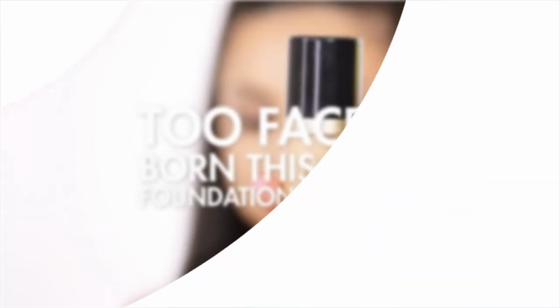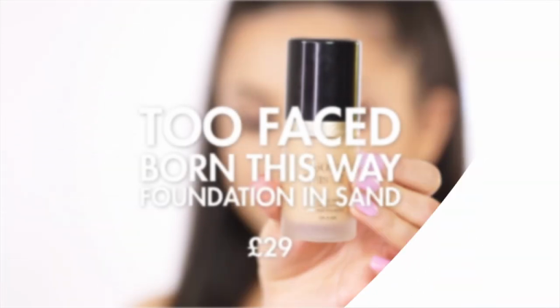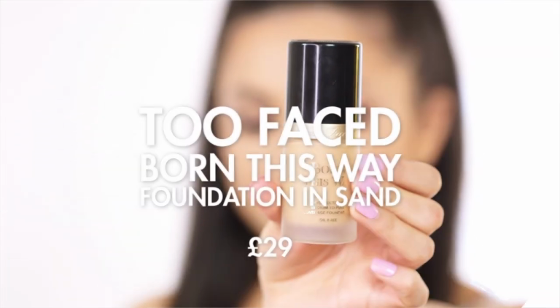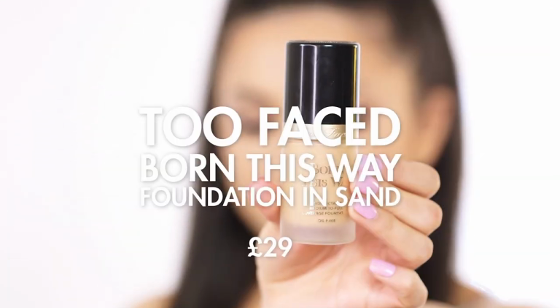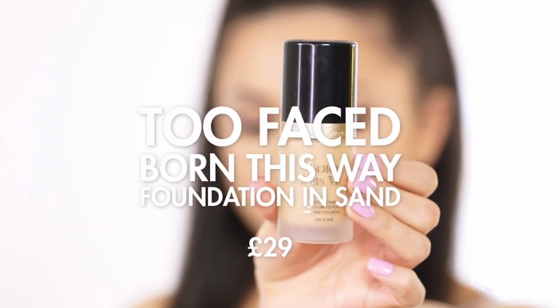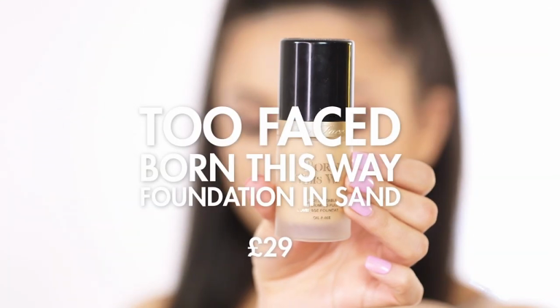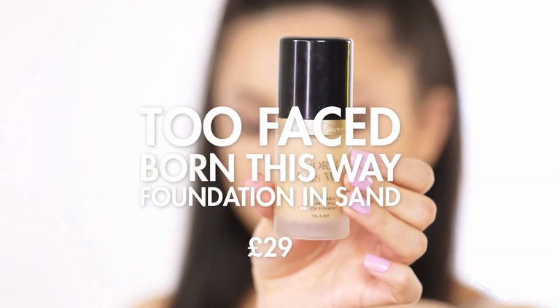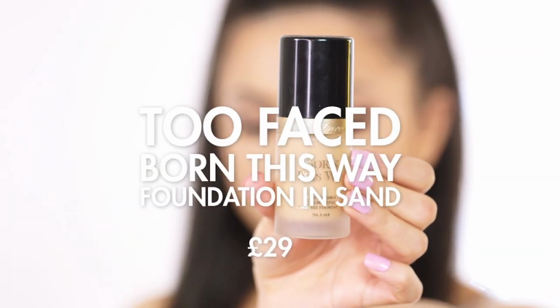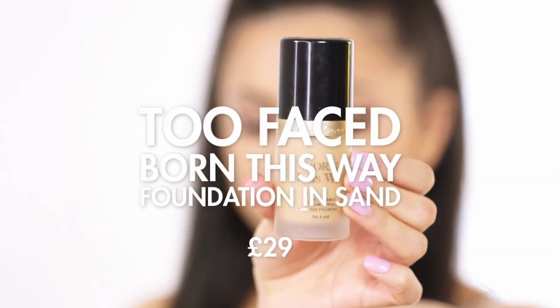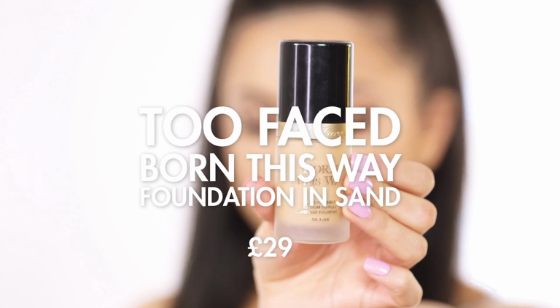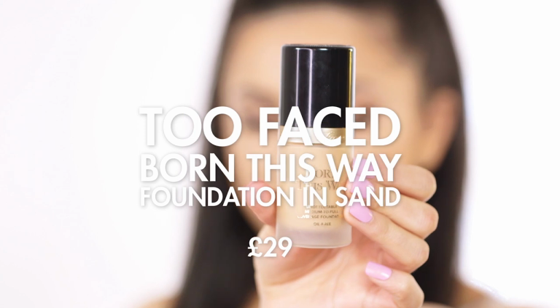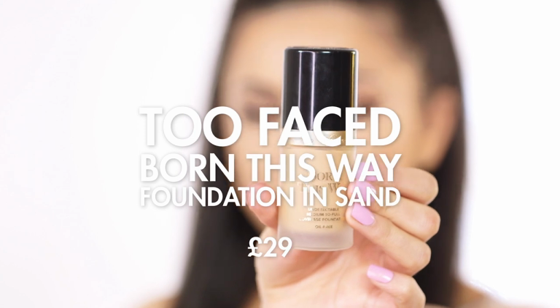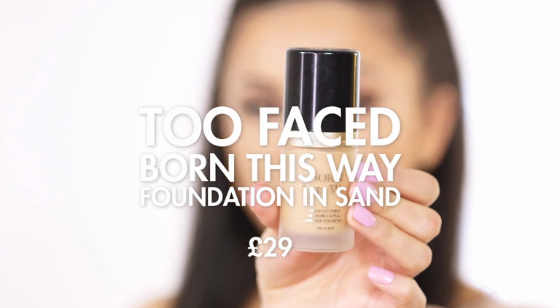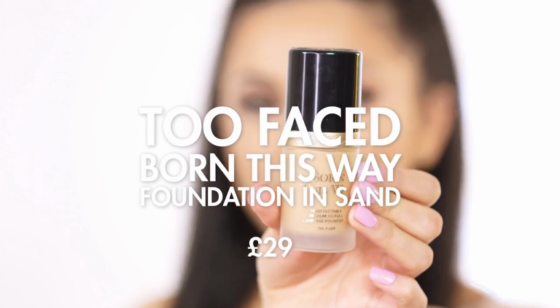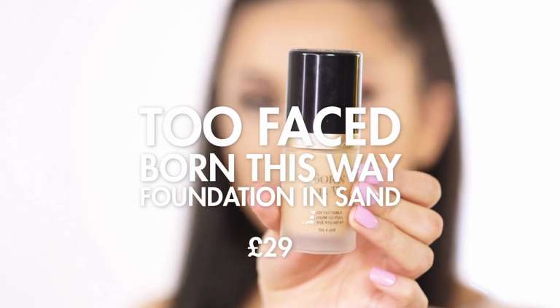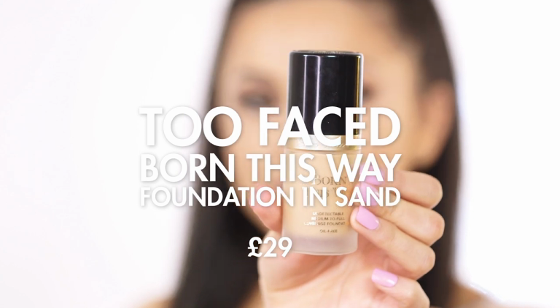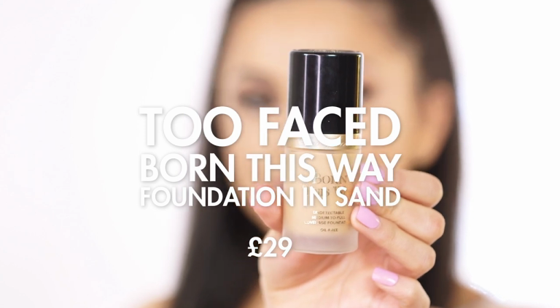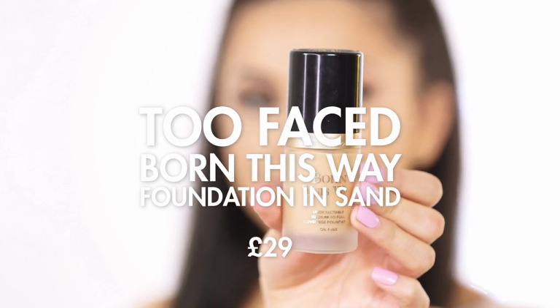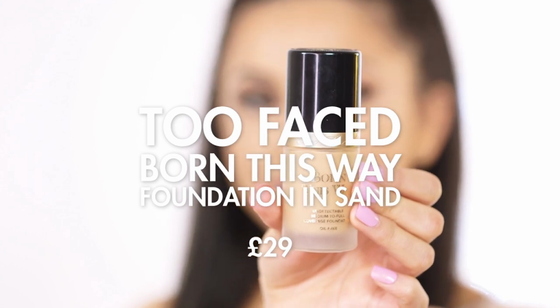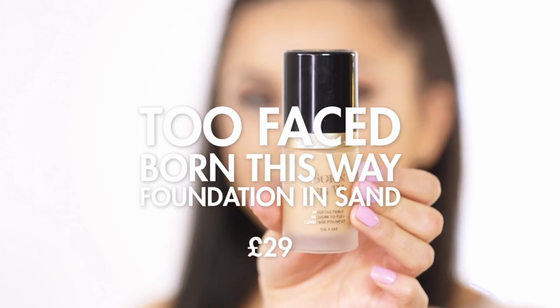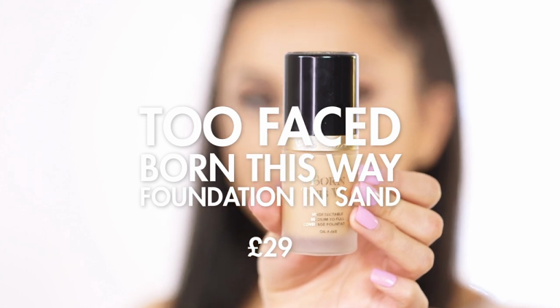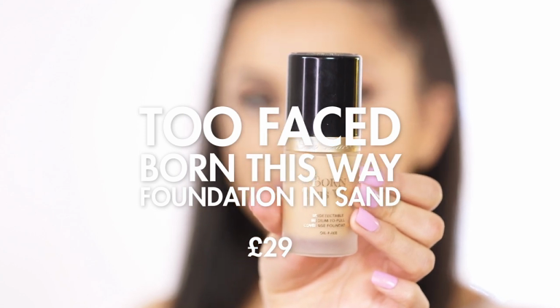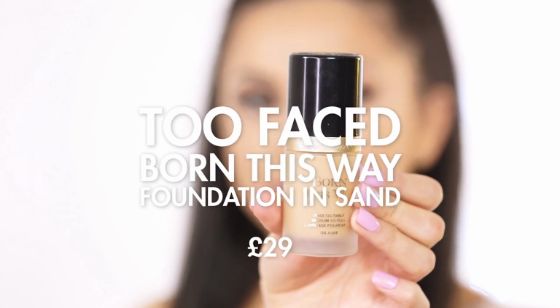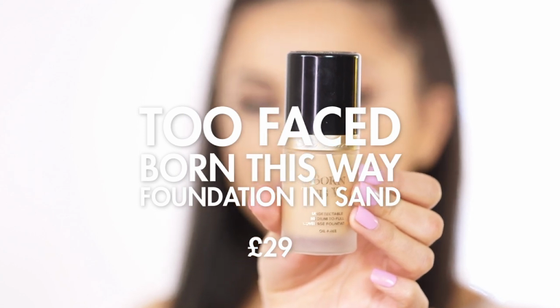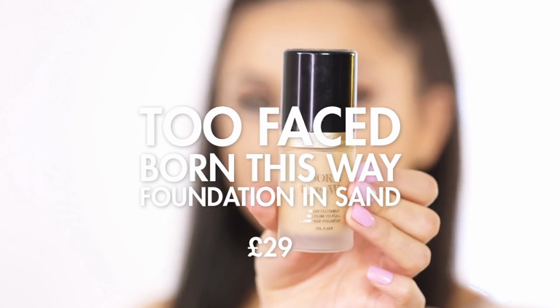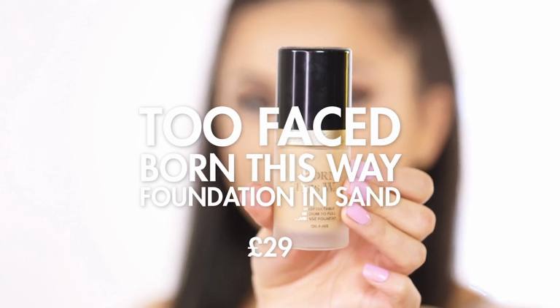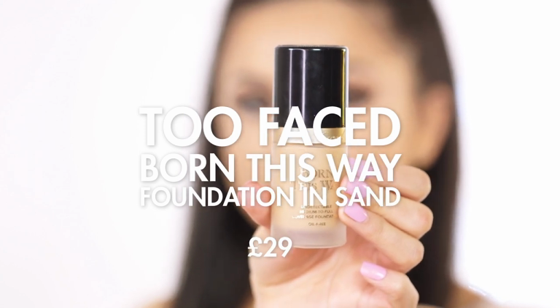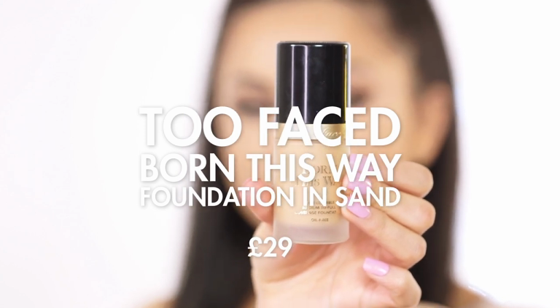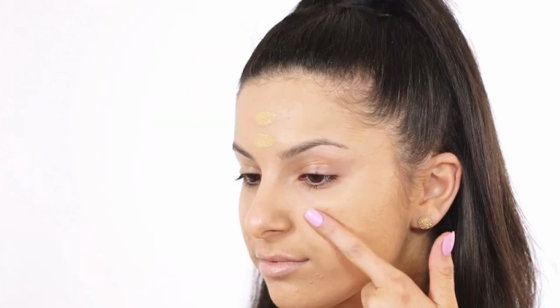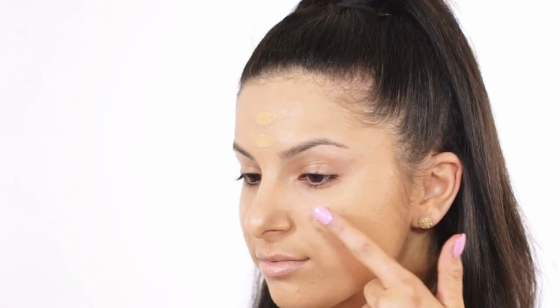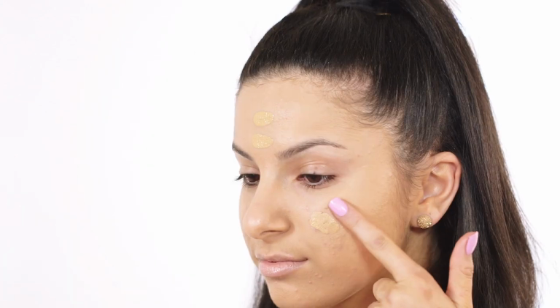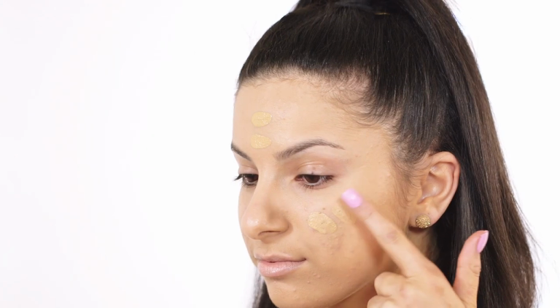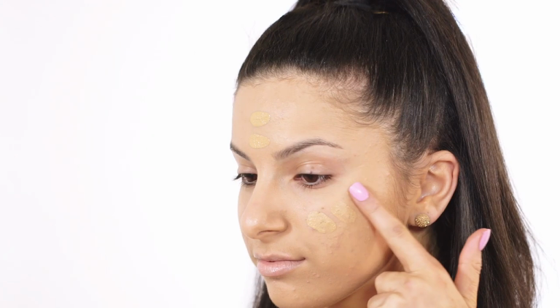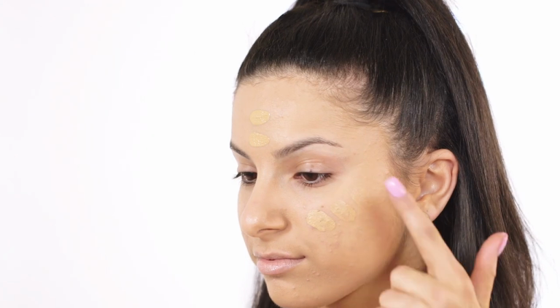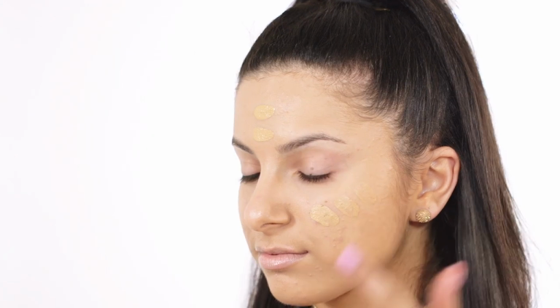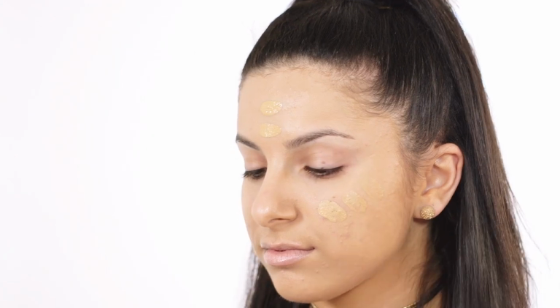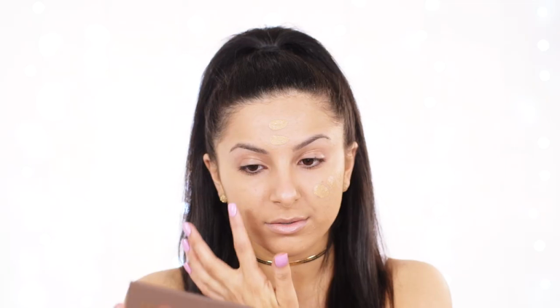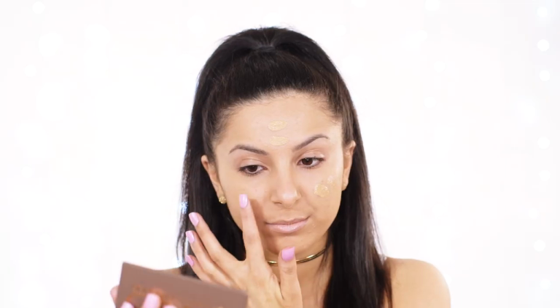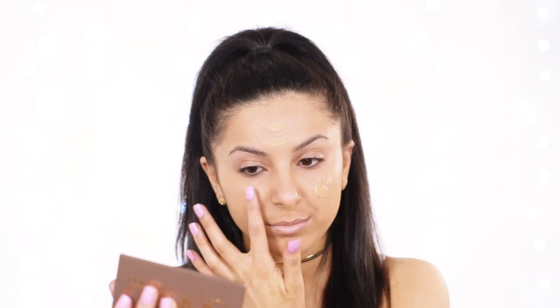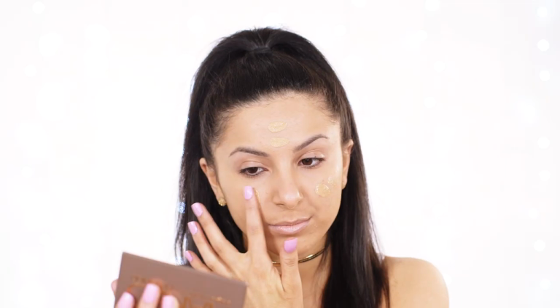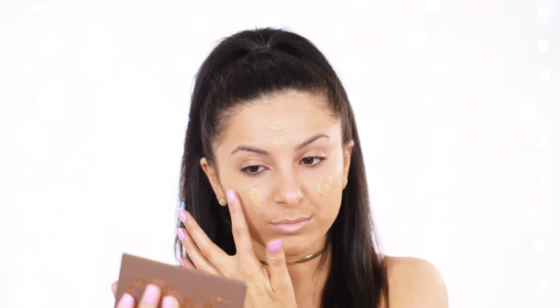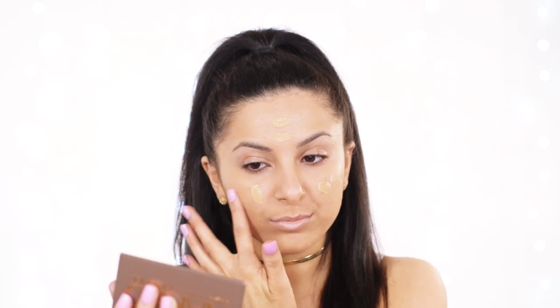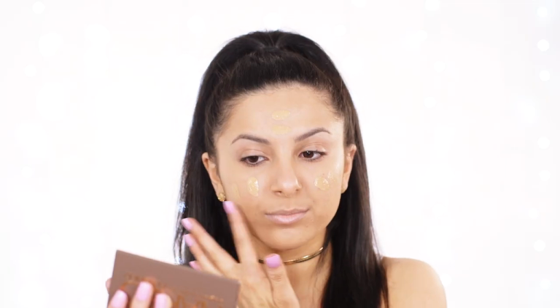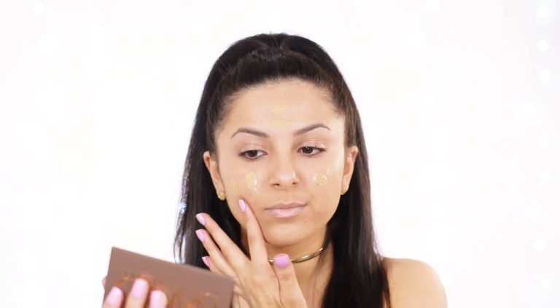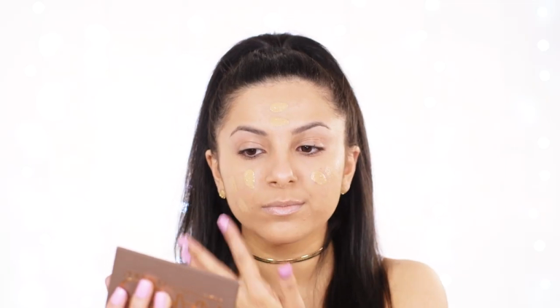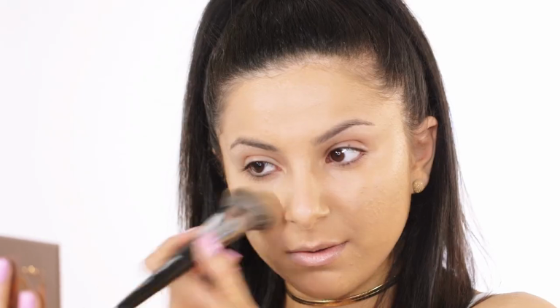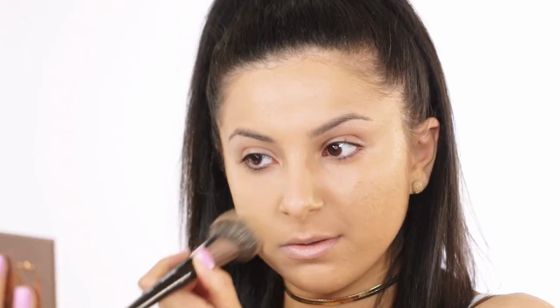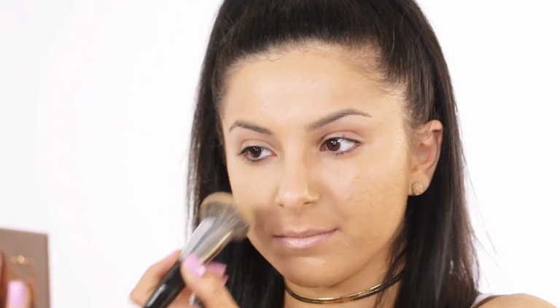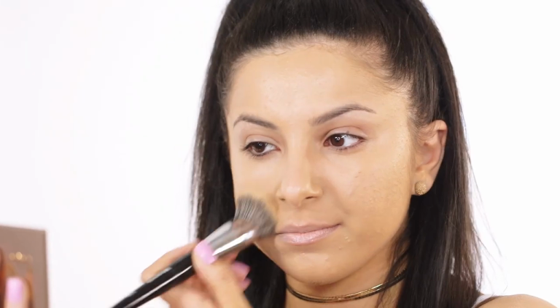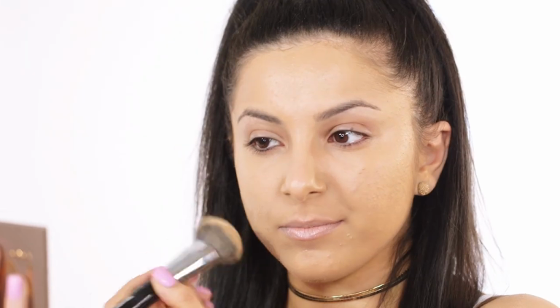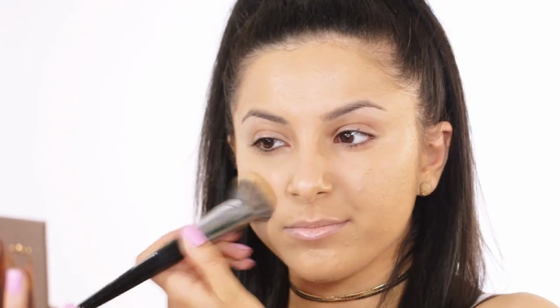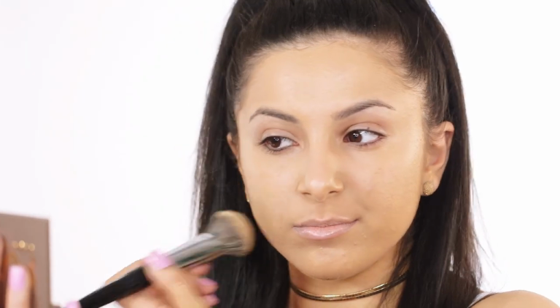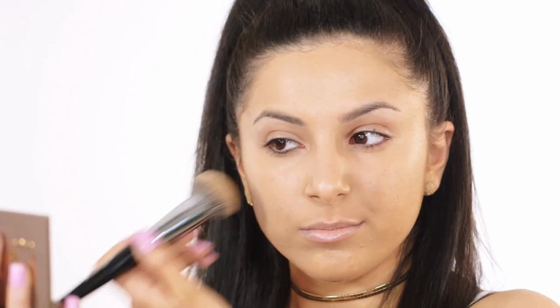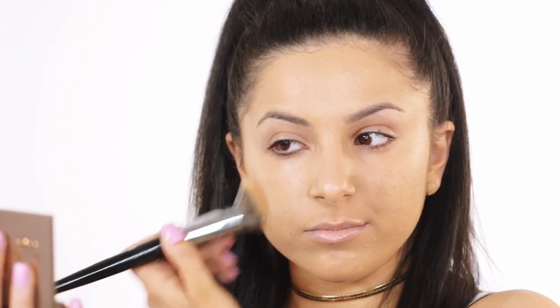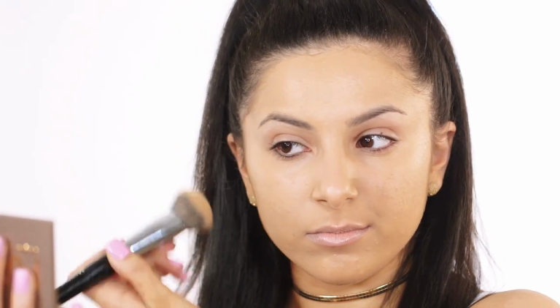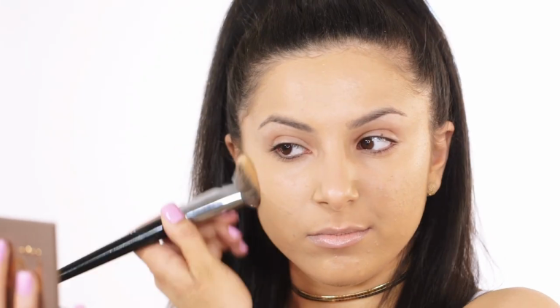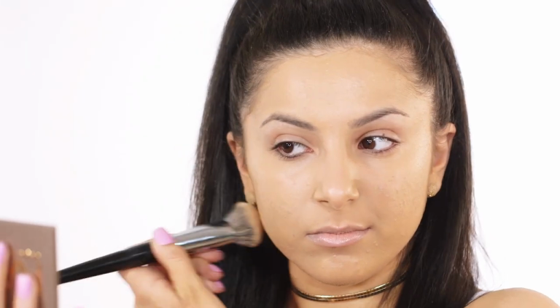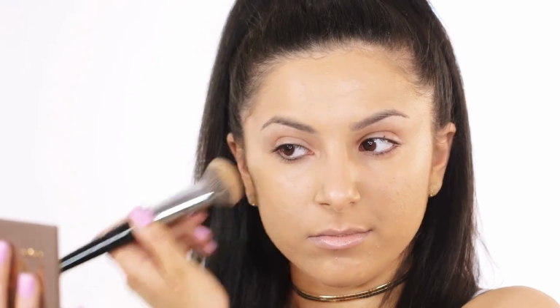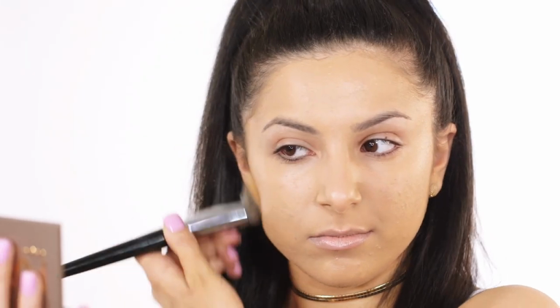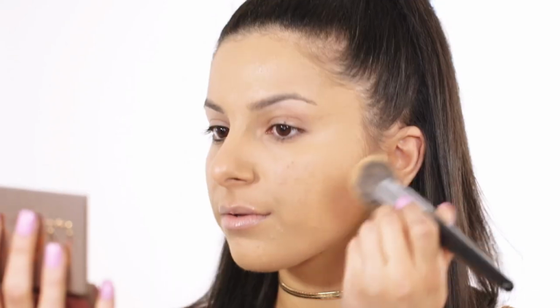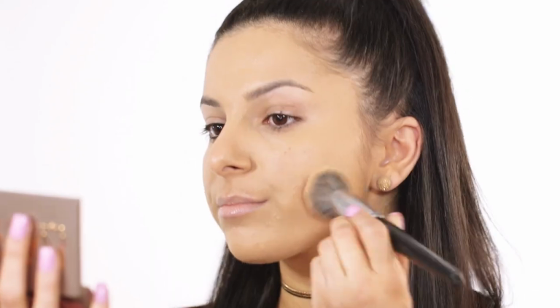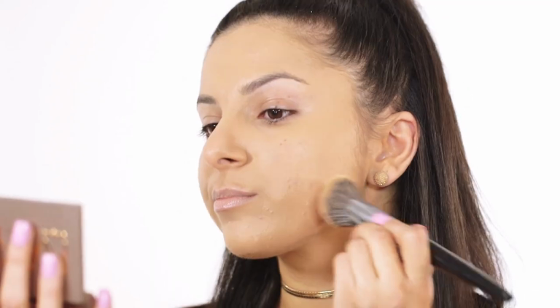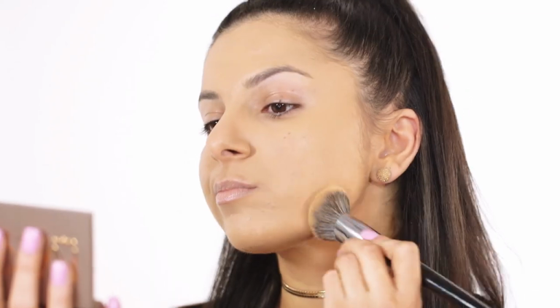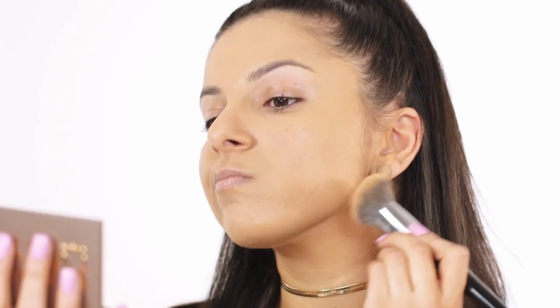To get started I'm going to be applying my Too Faced Born This Way foundation all over the skin and just buffing it over for a nice full coverage.